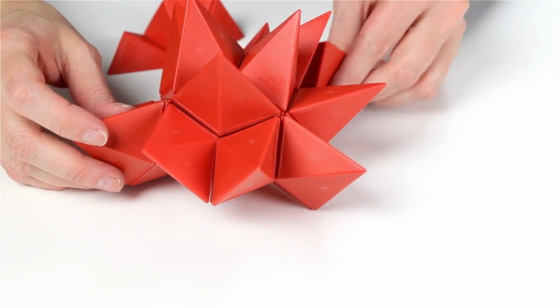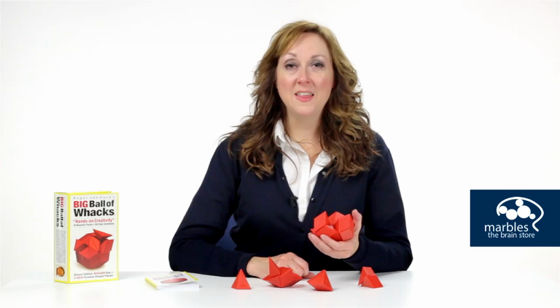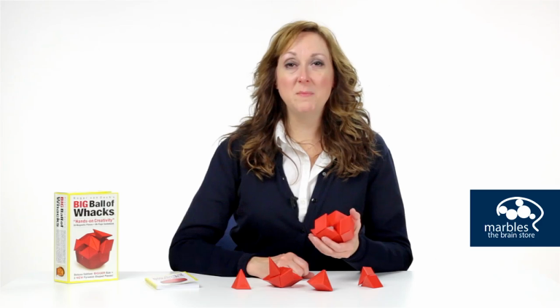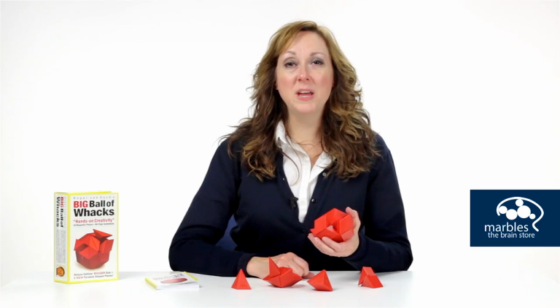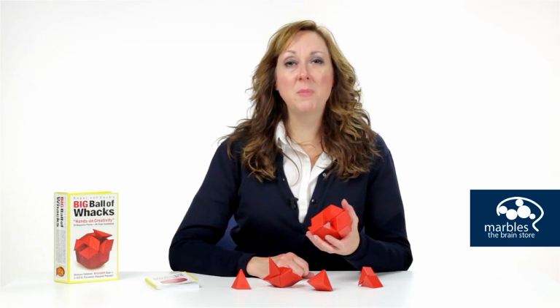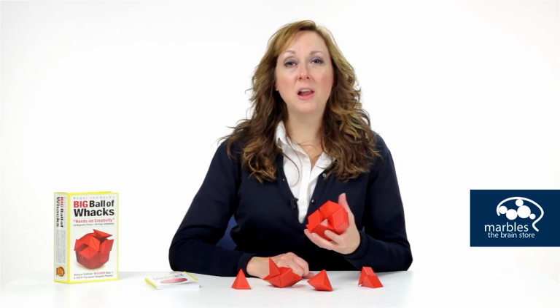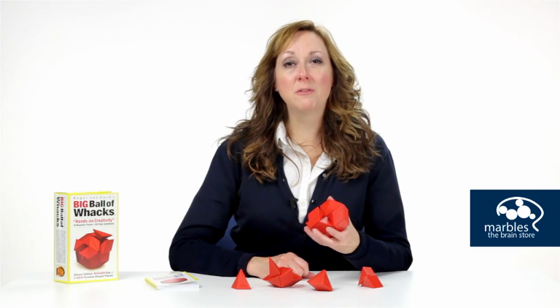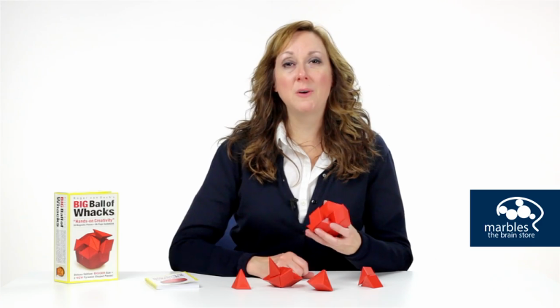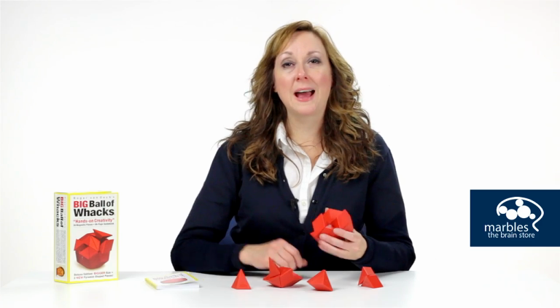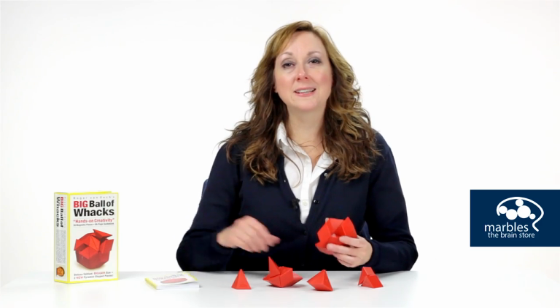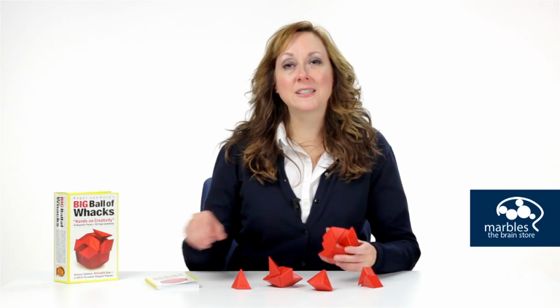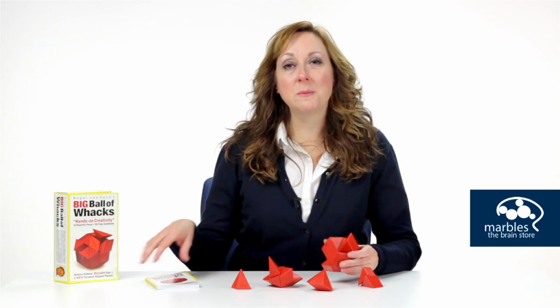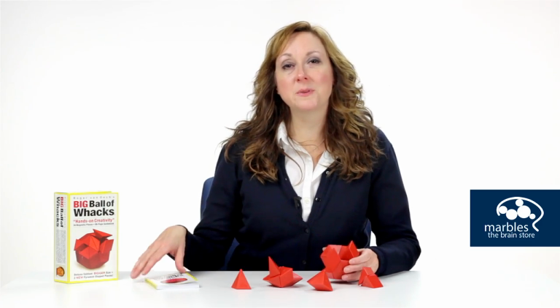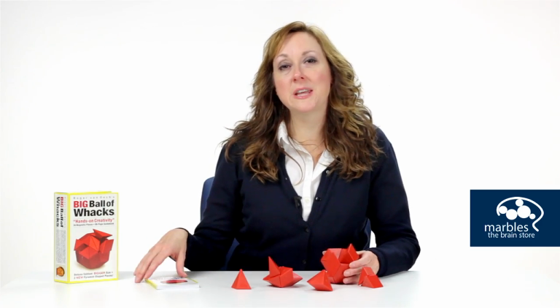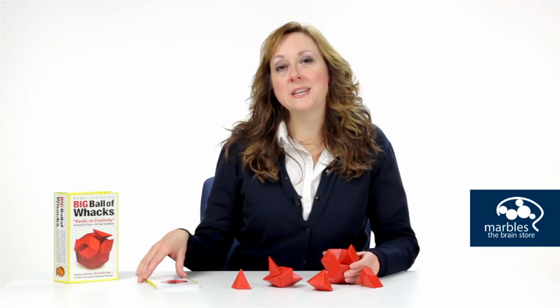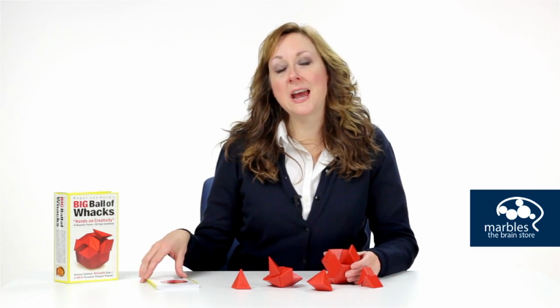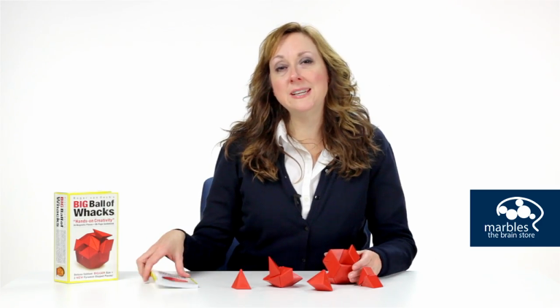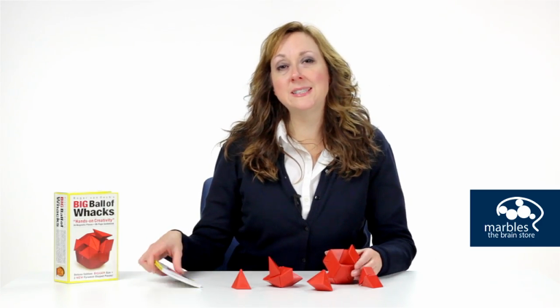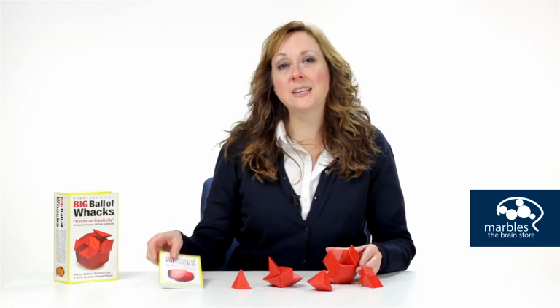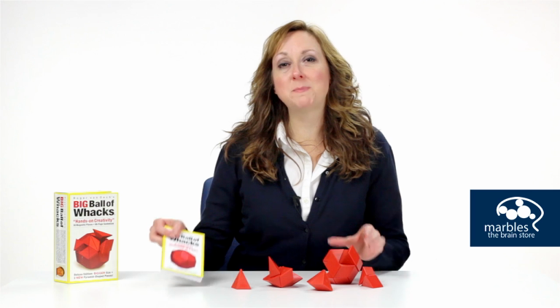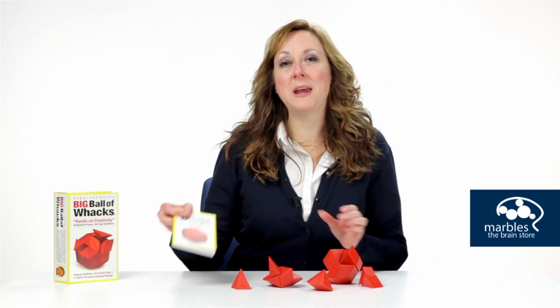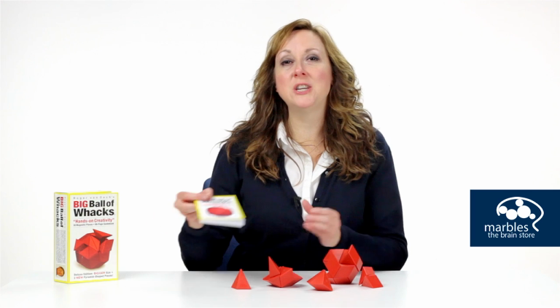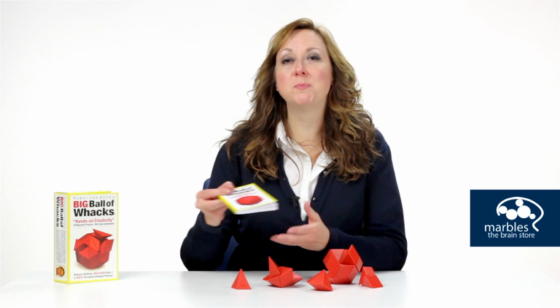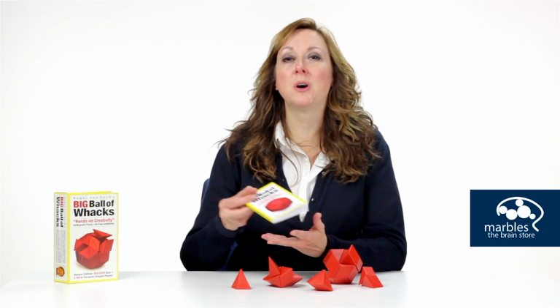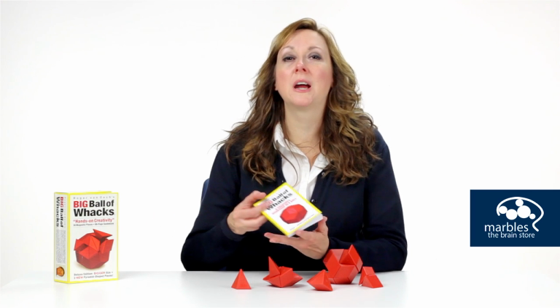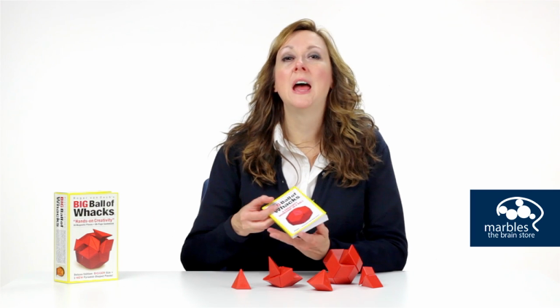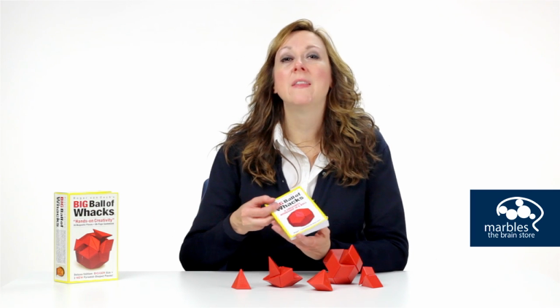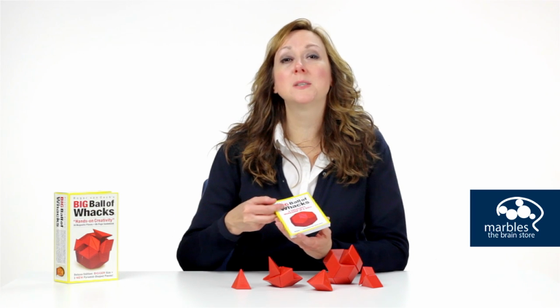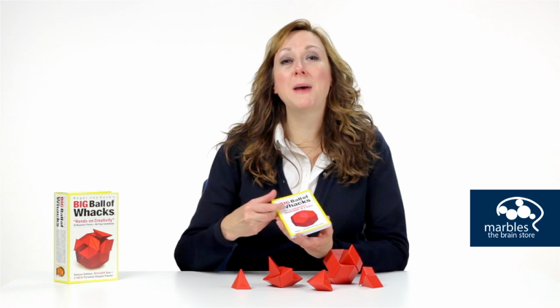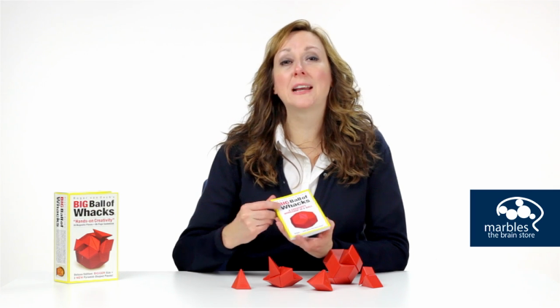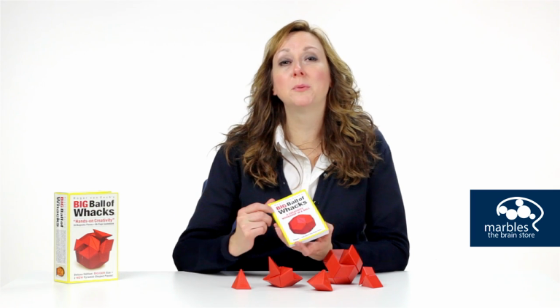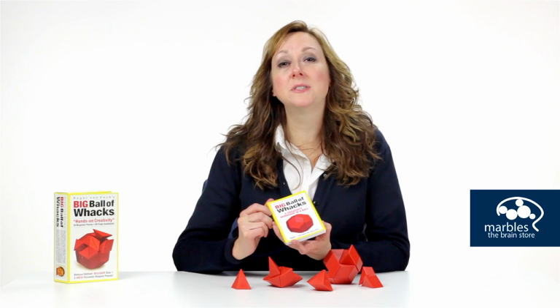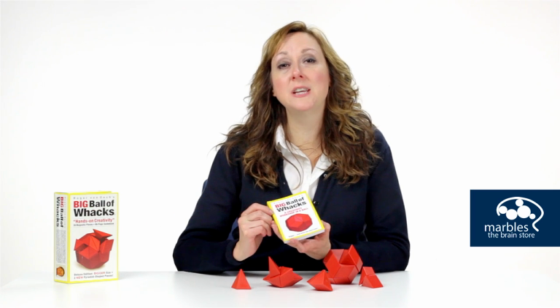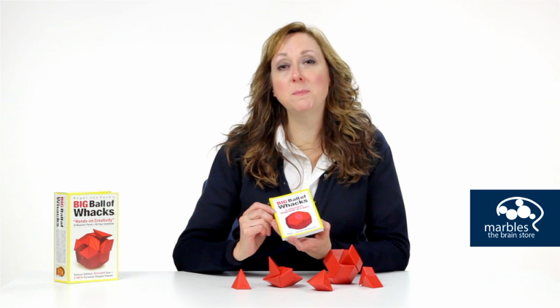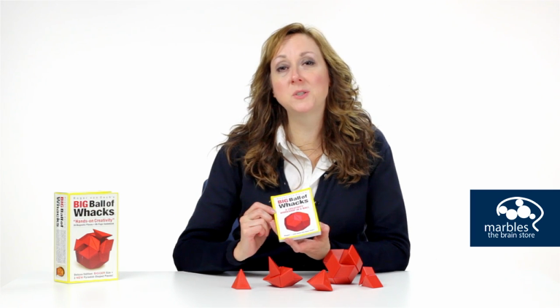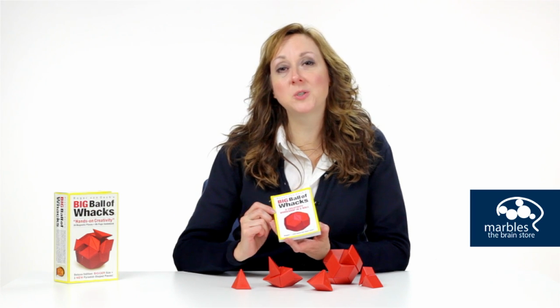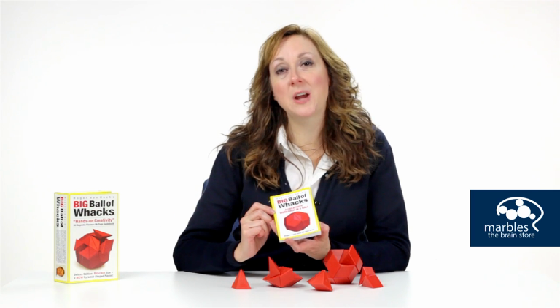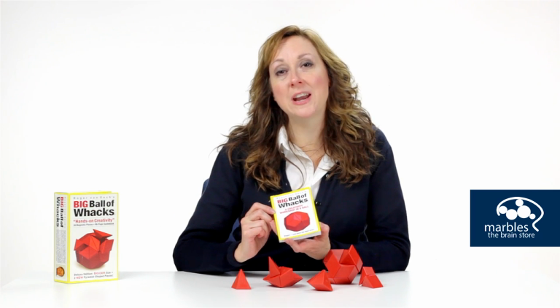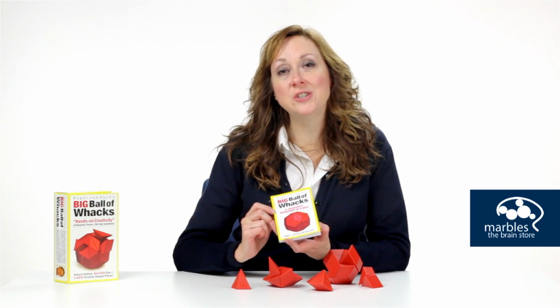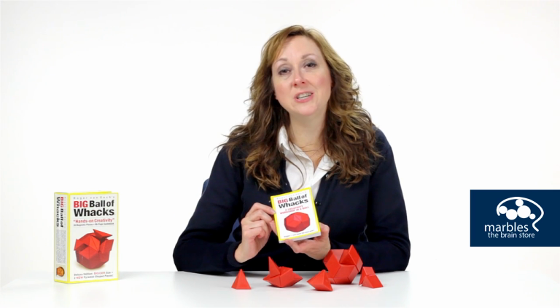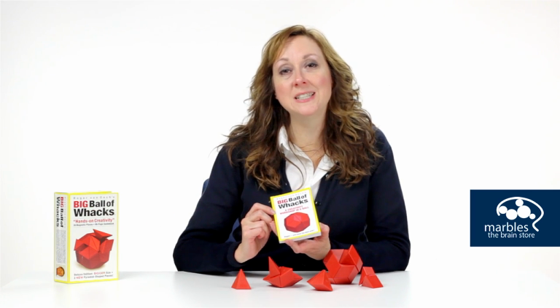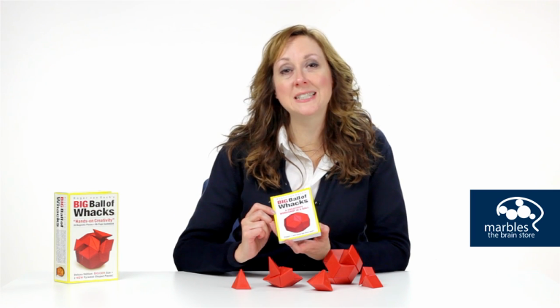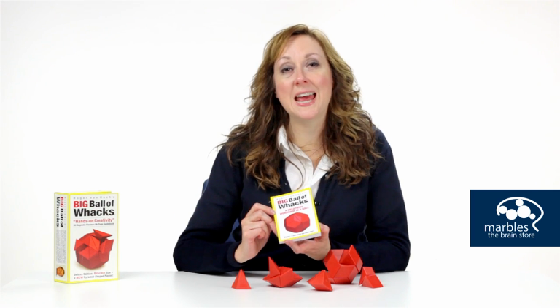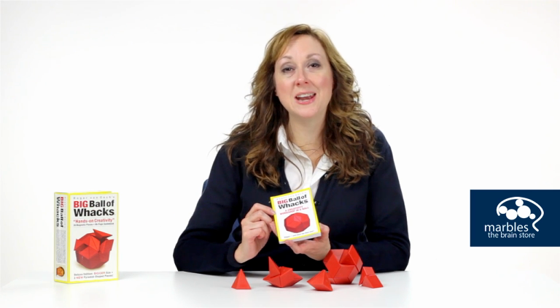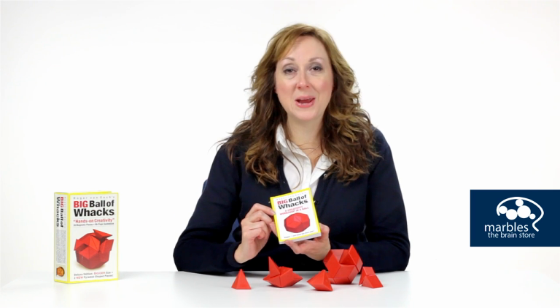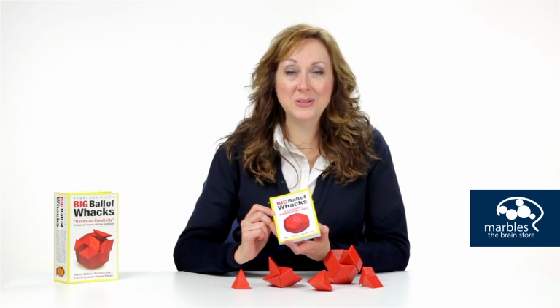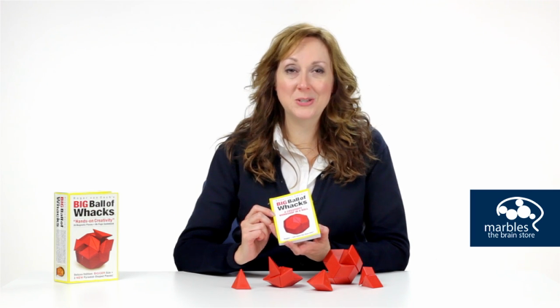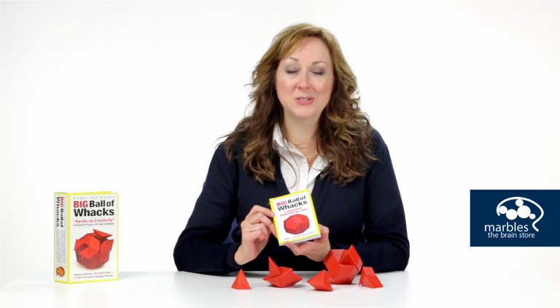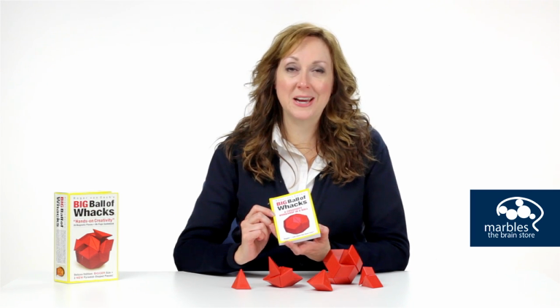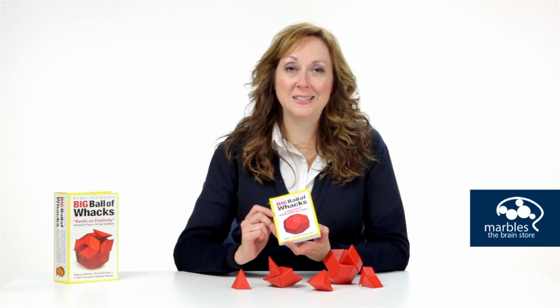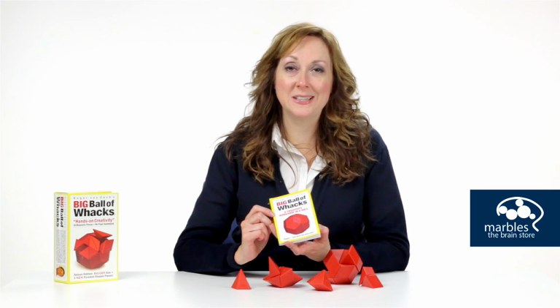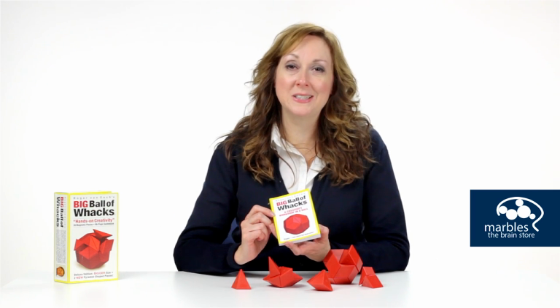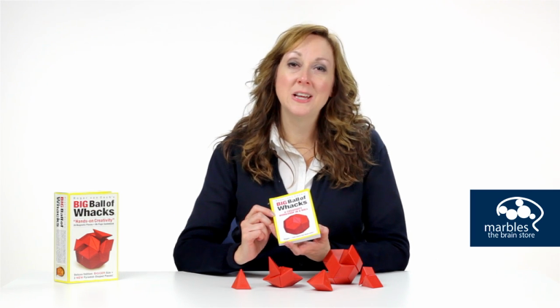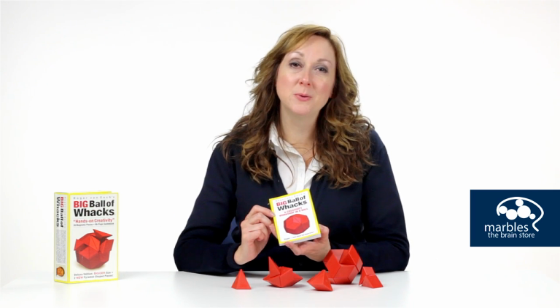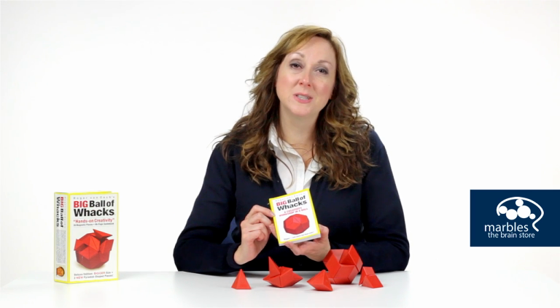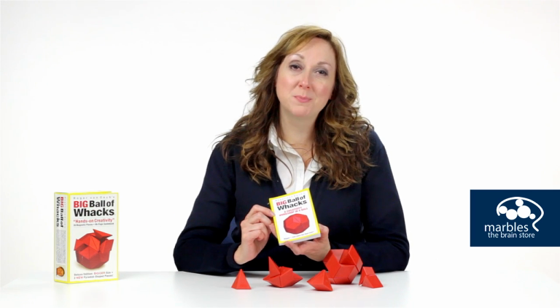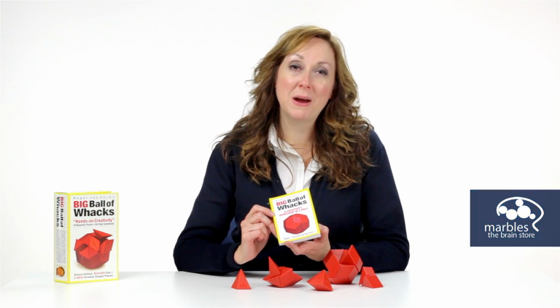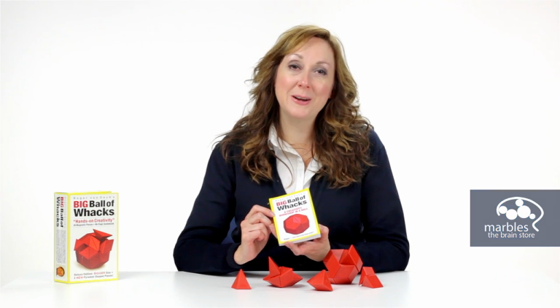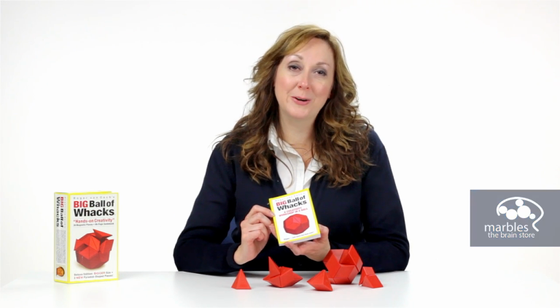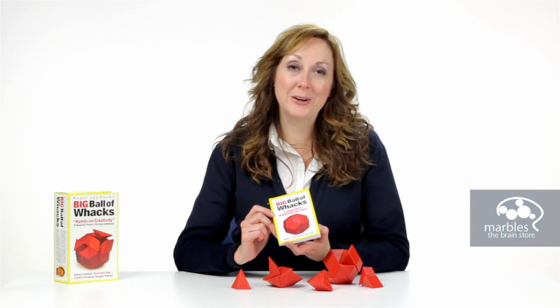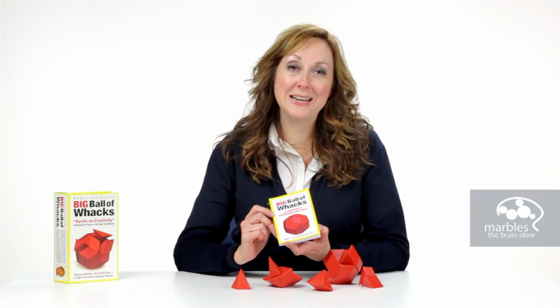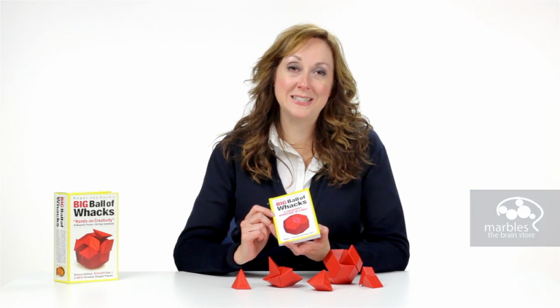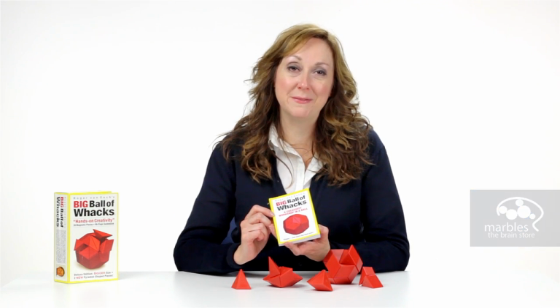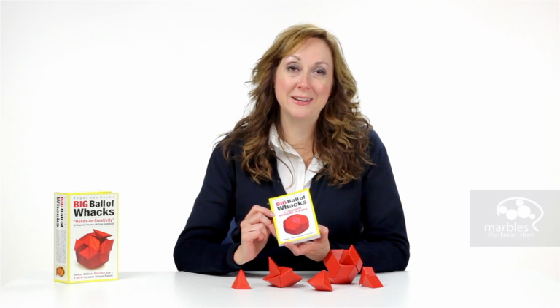The Big Ball of Wax comes with a 96-page book that's packed with tips, strategies, and exercises to inspire creativity.